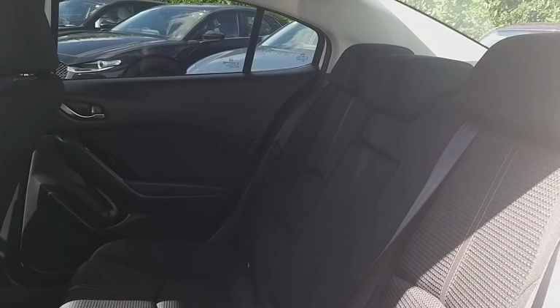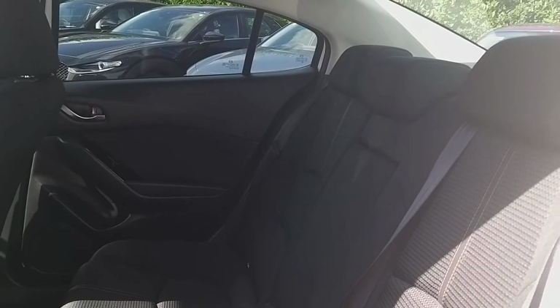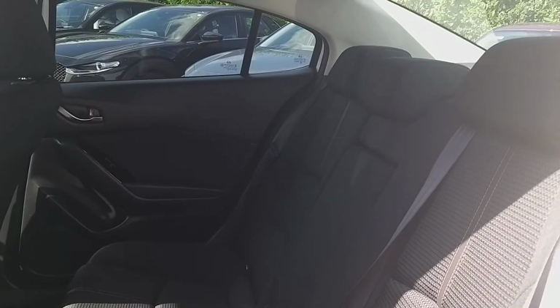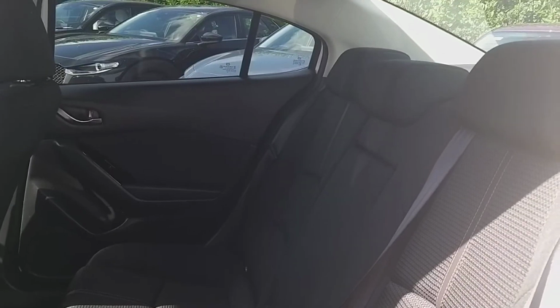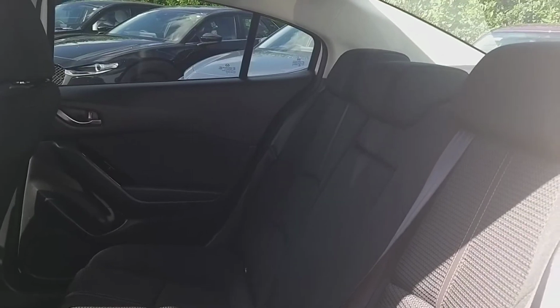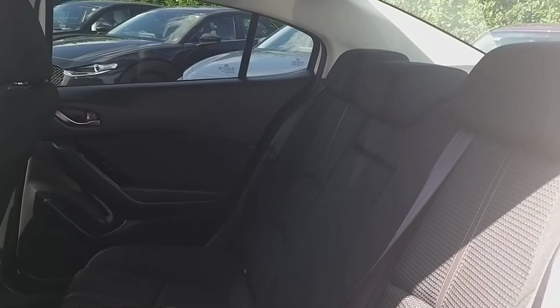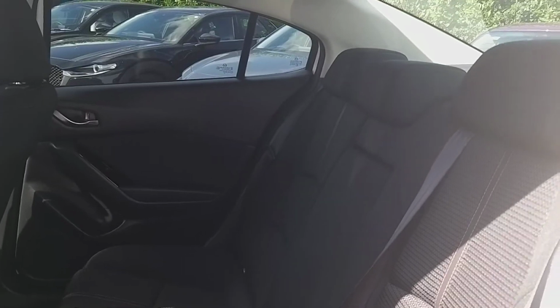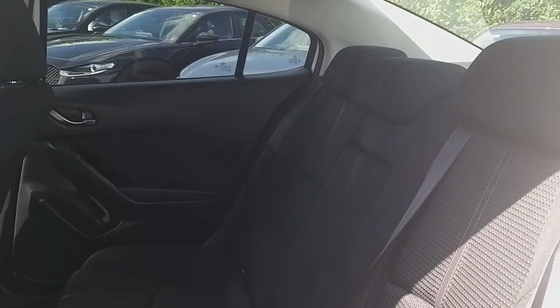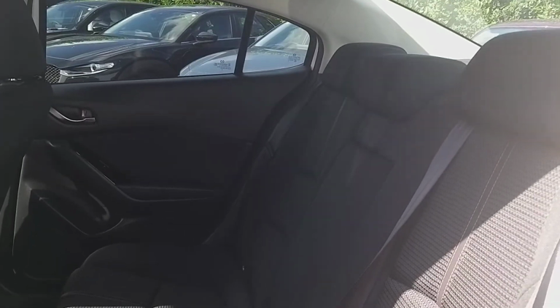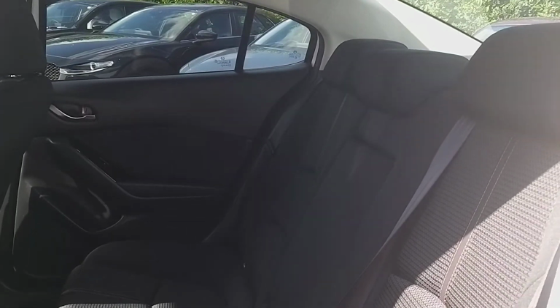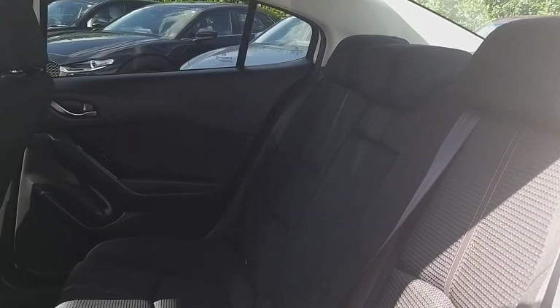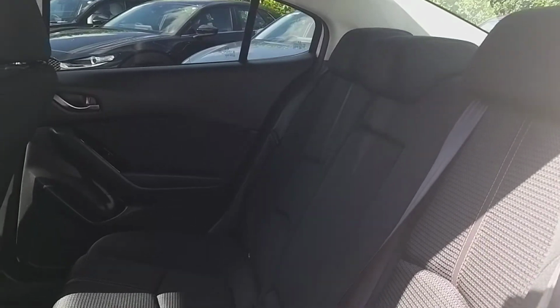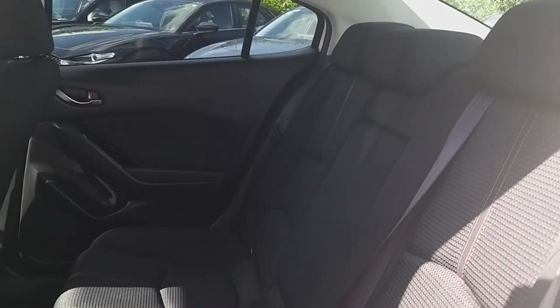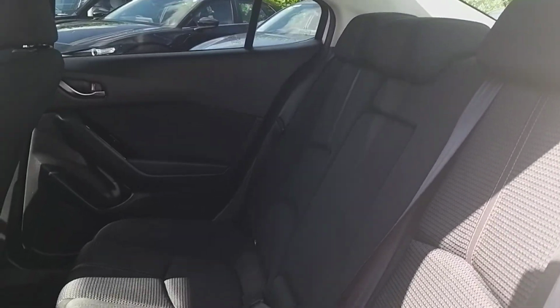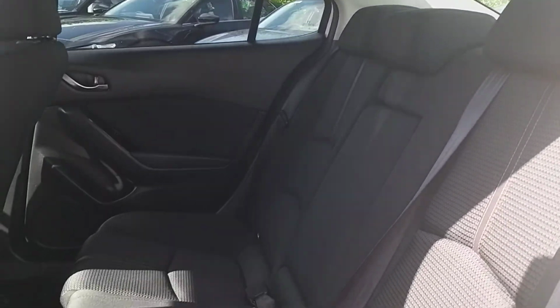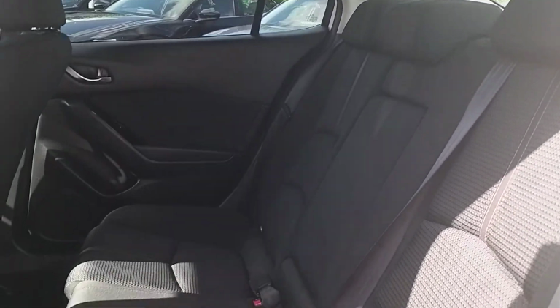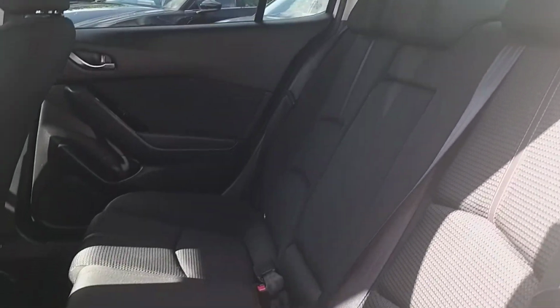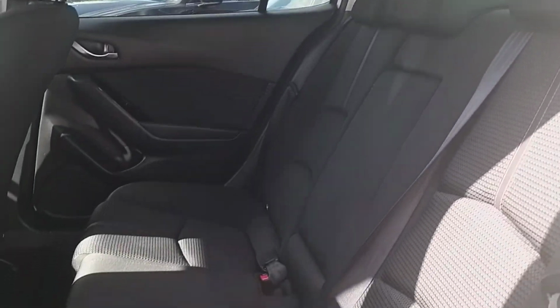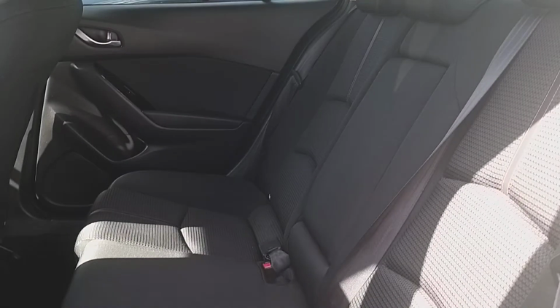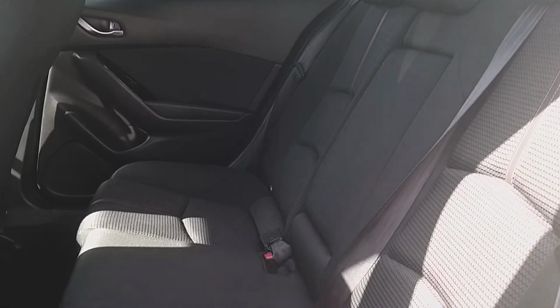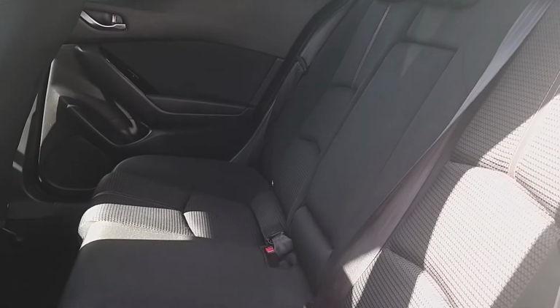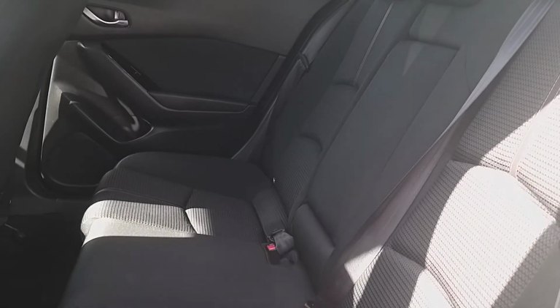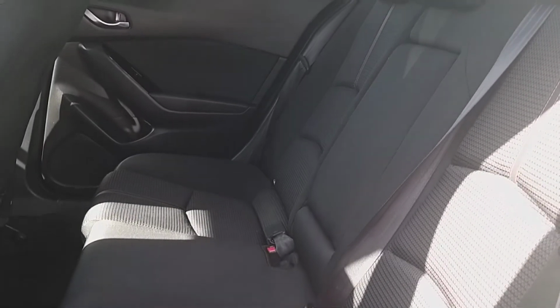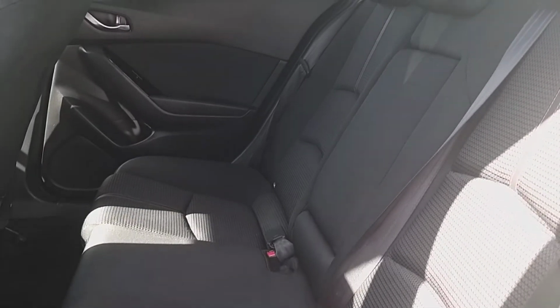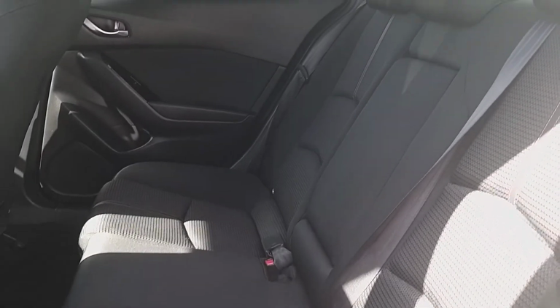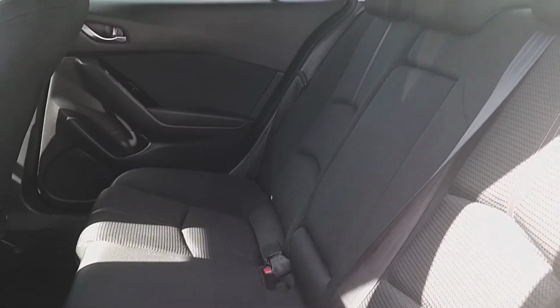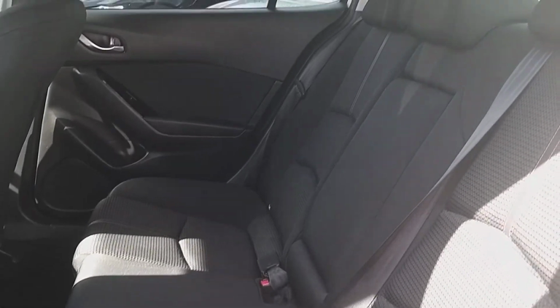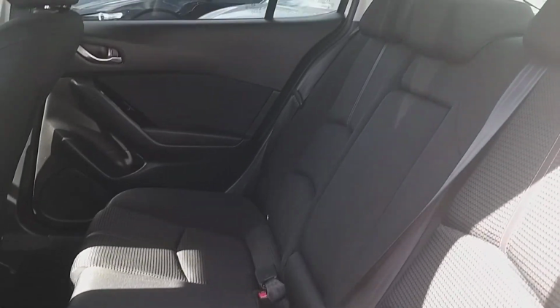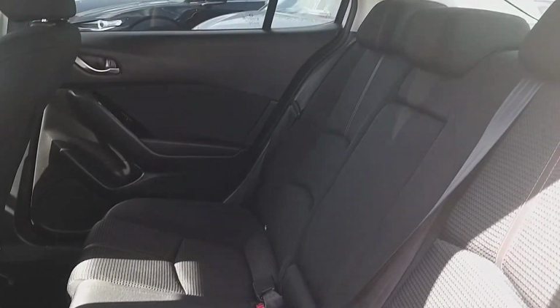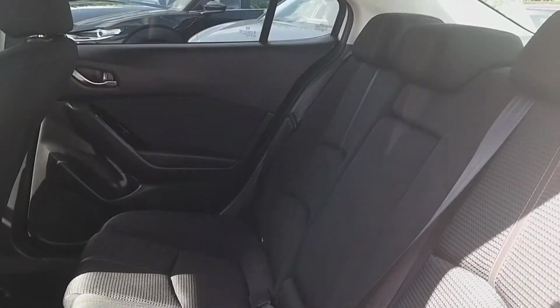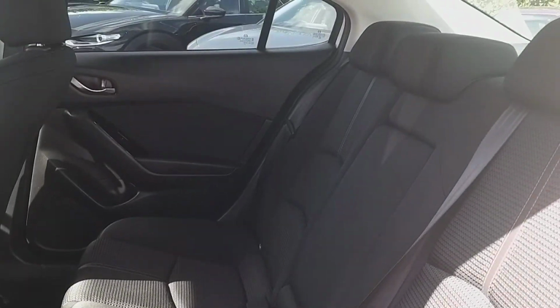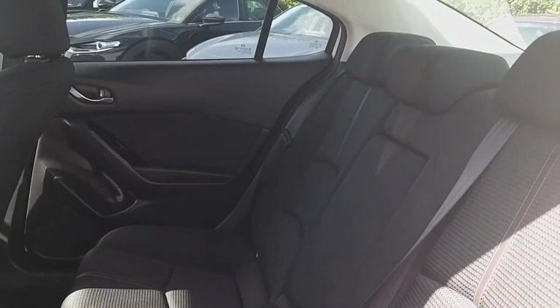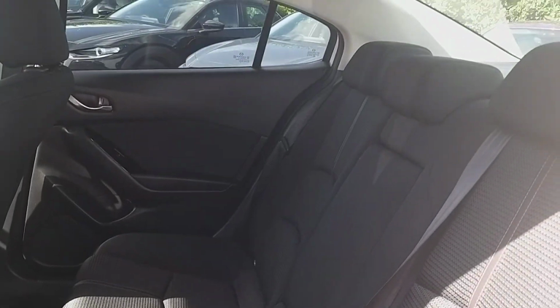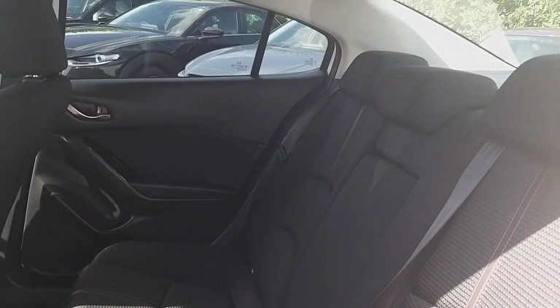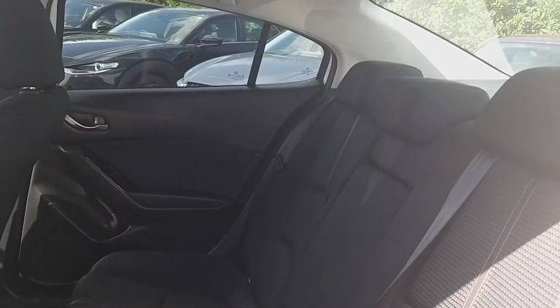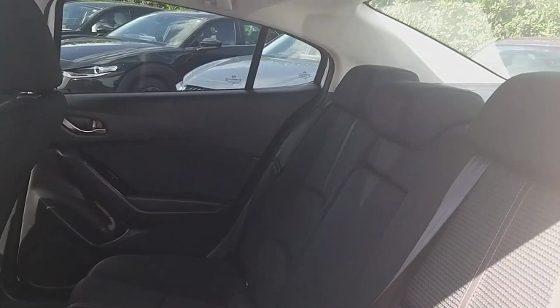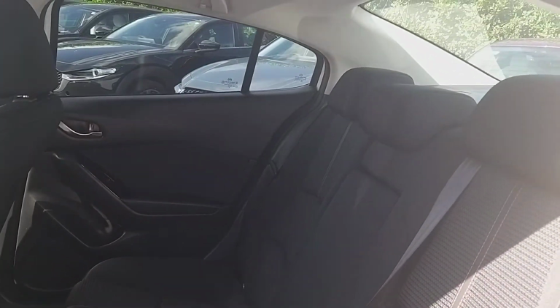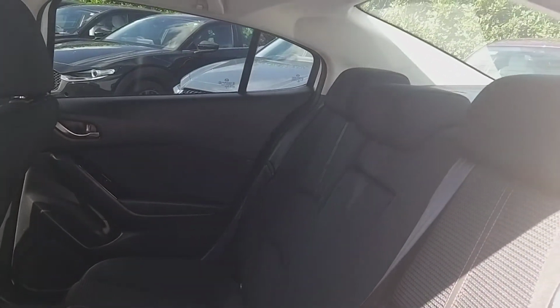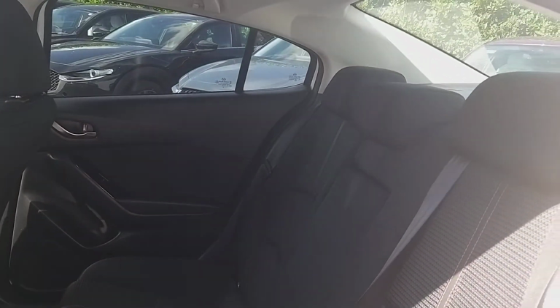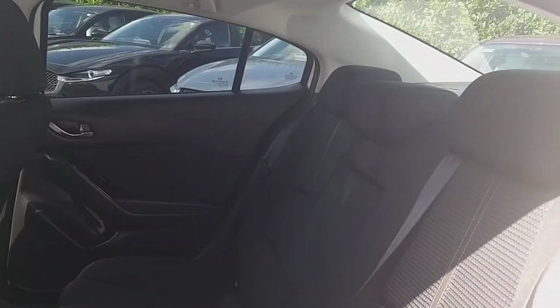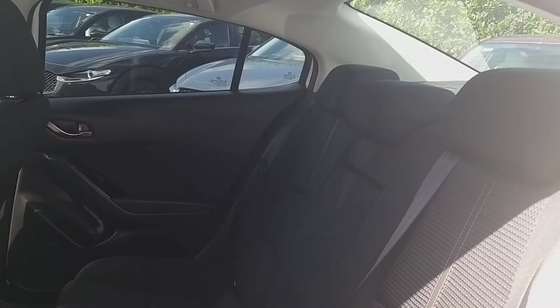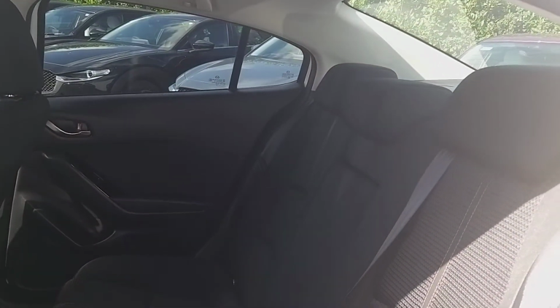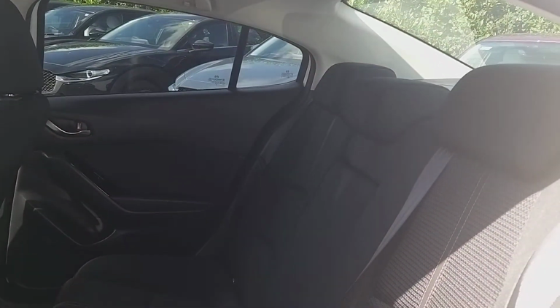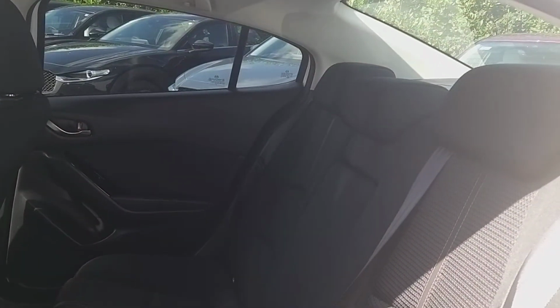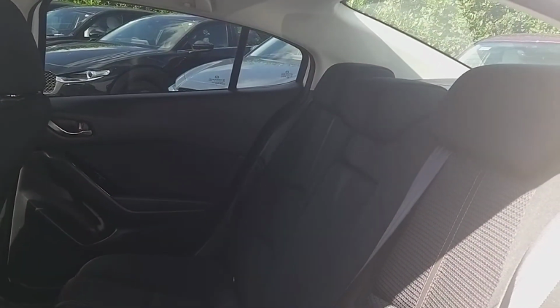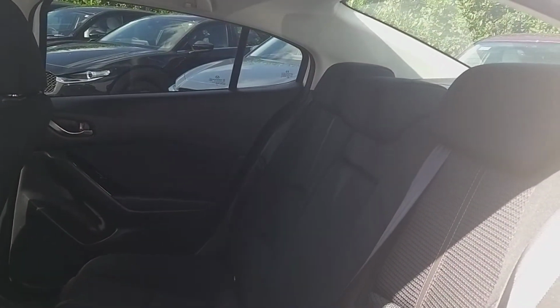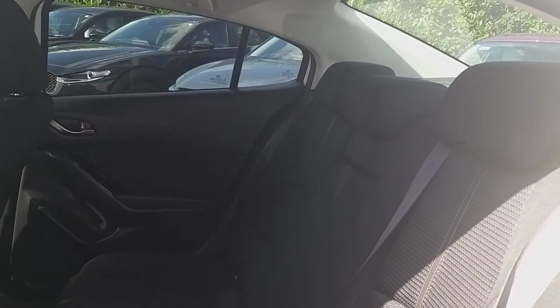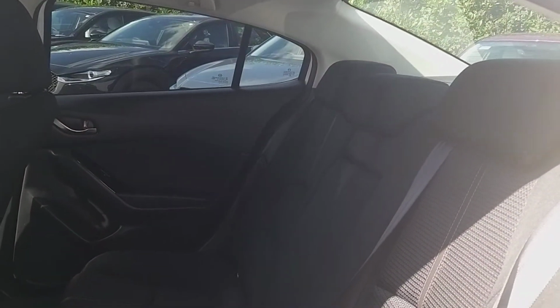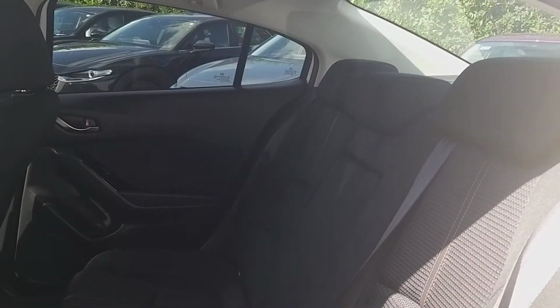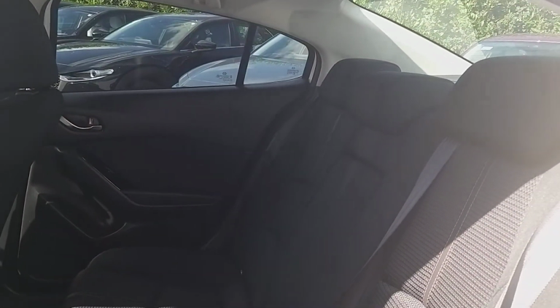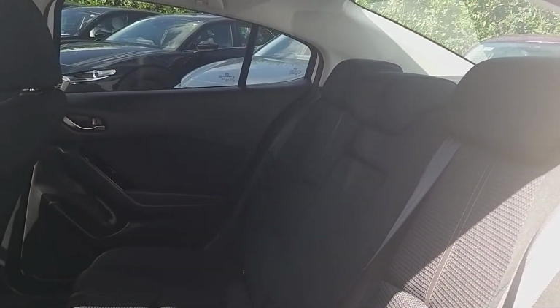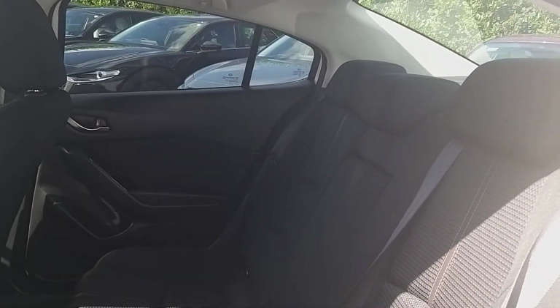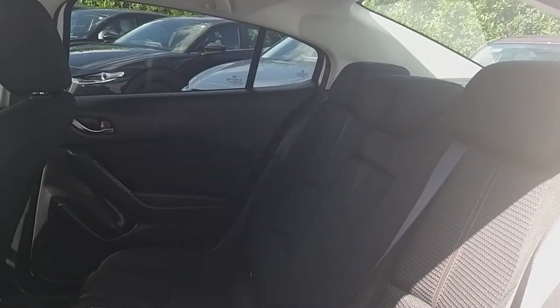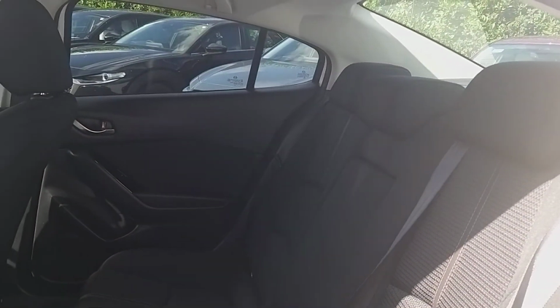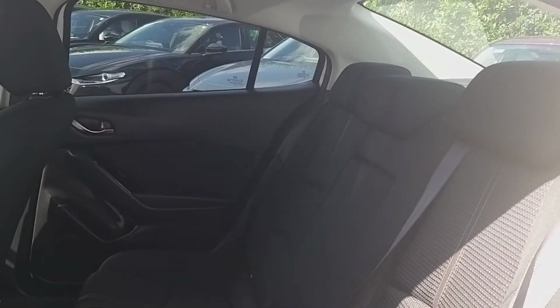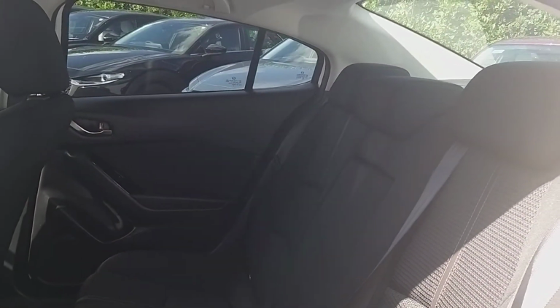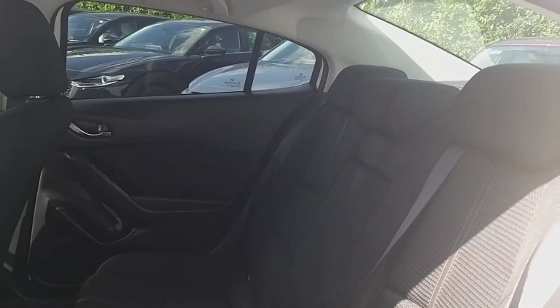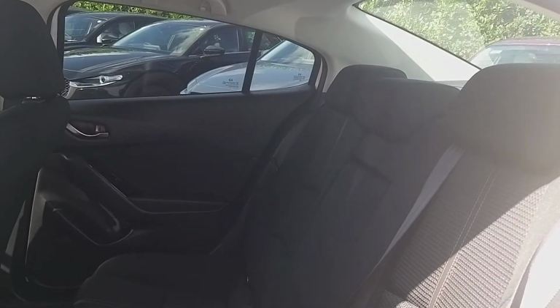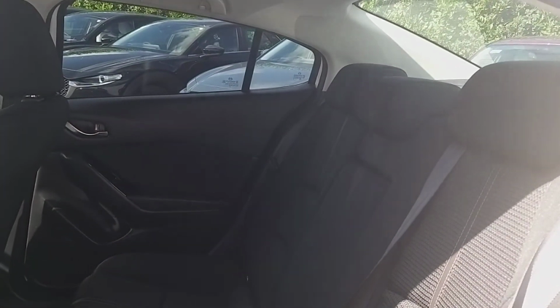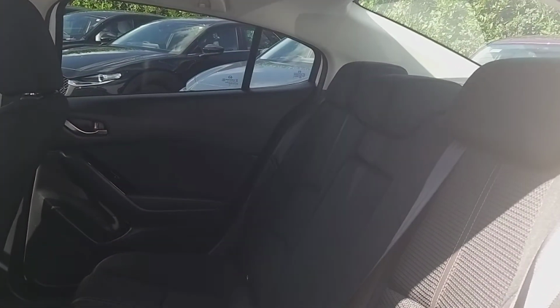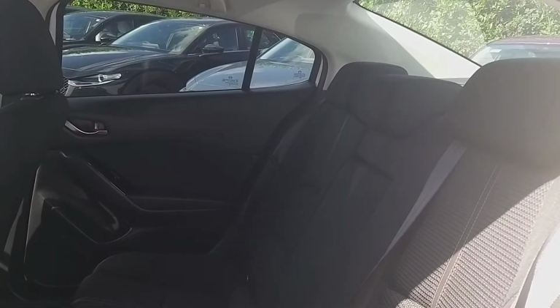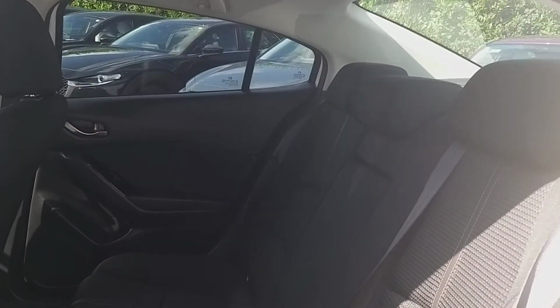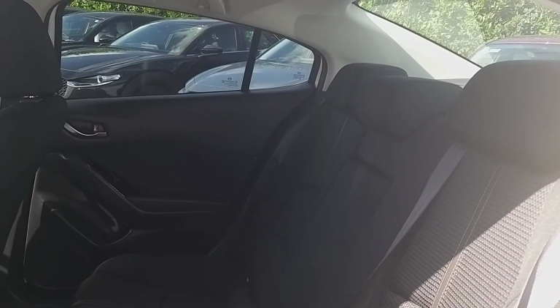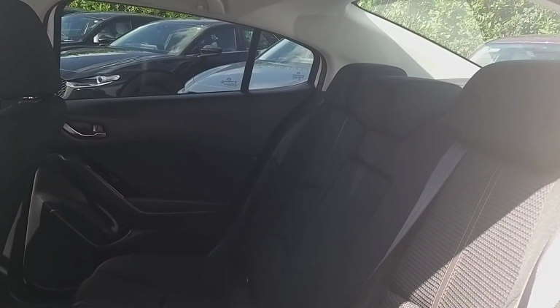In the rear of the car you have your ISOFIX, one on each side, armrest down the middle, plenty of legroom and privacy glass at the back.